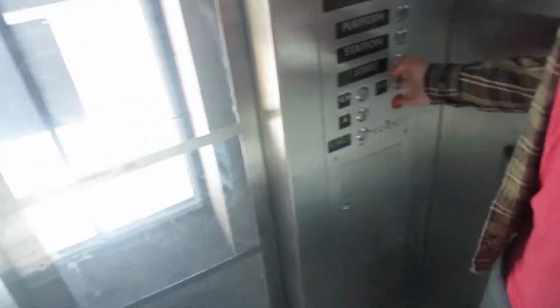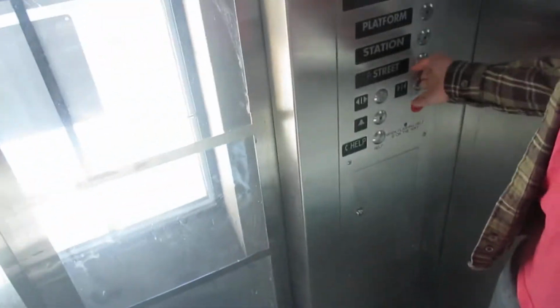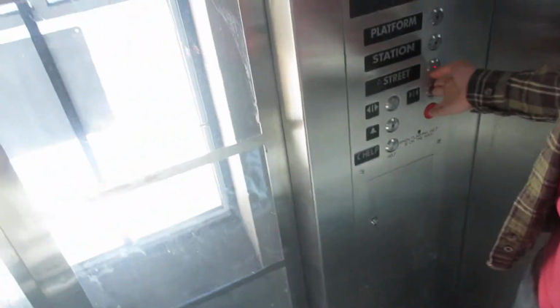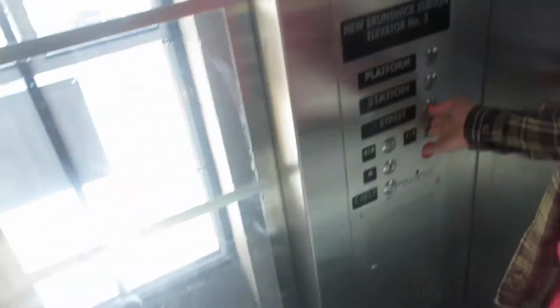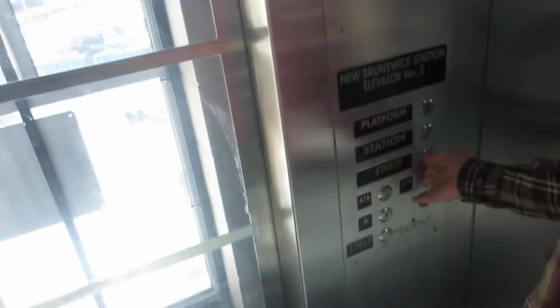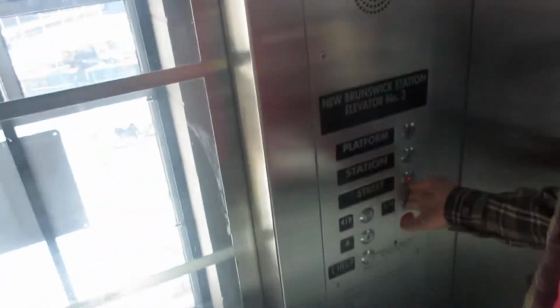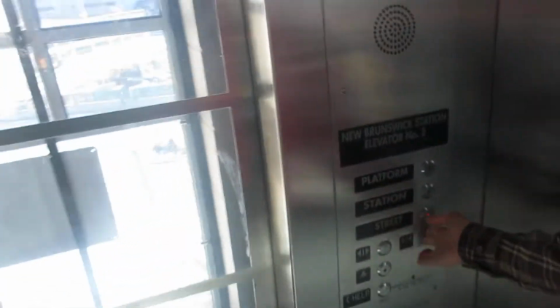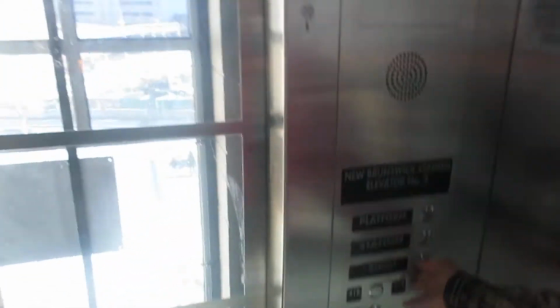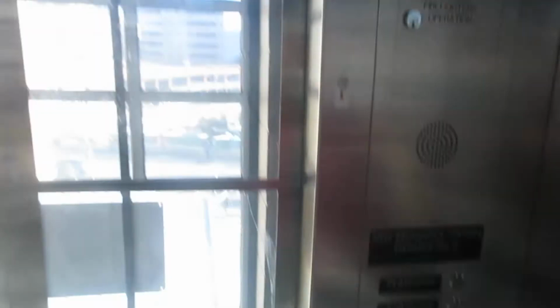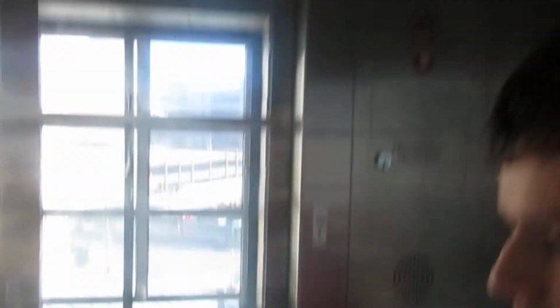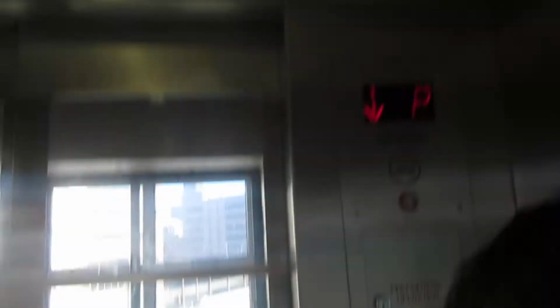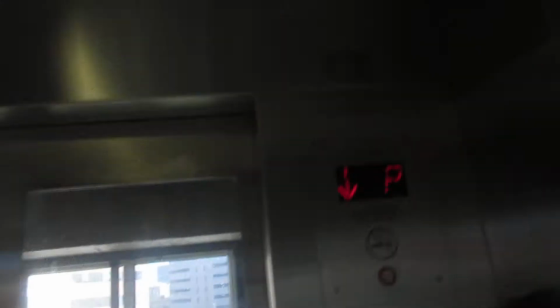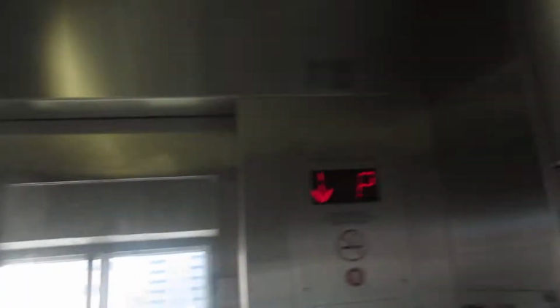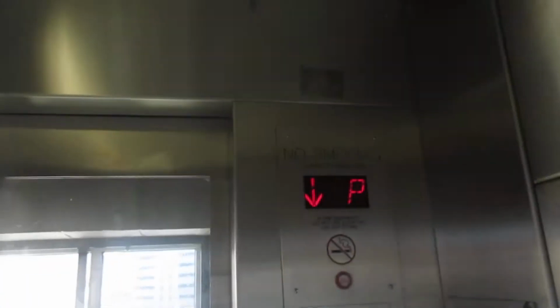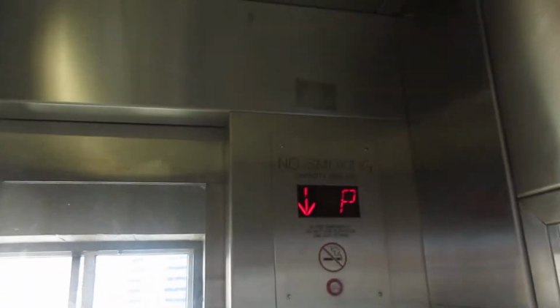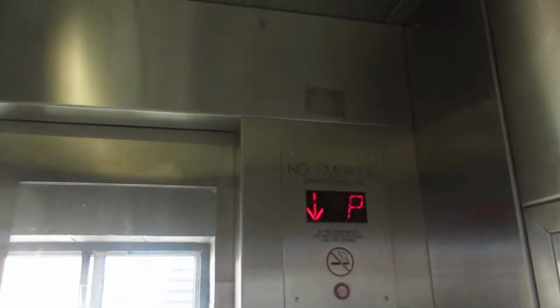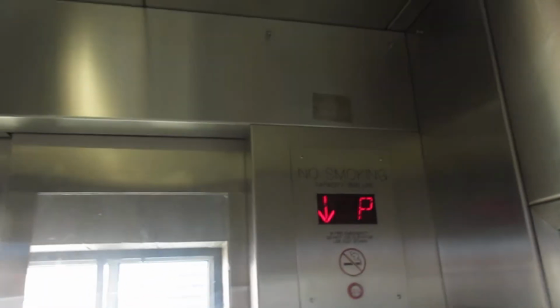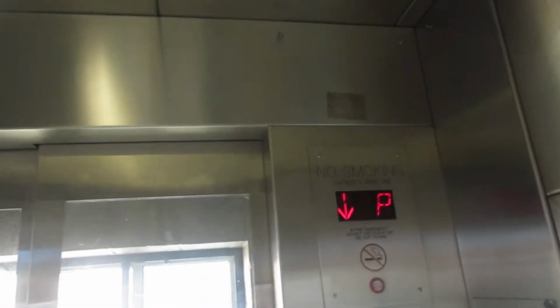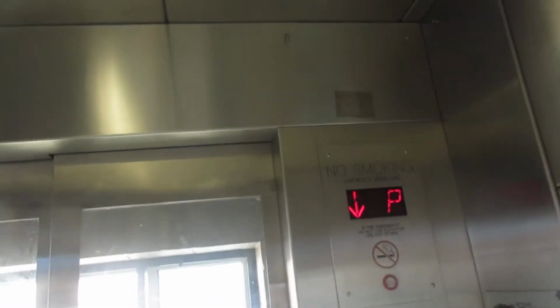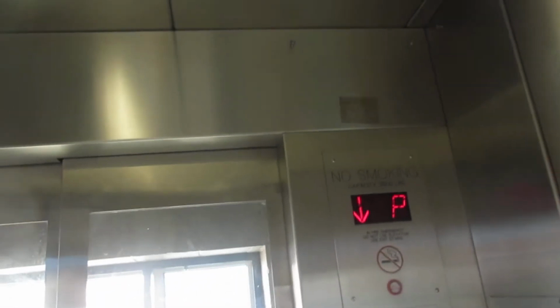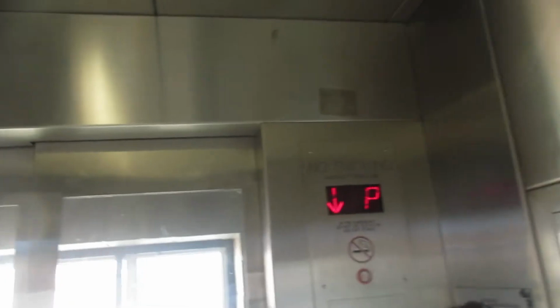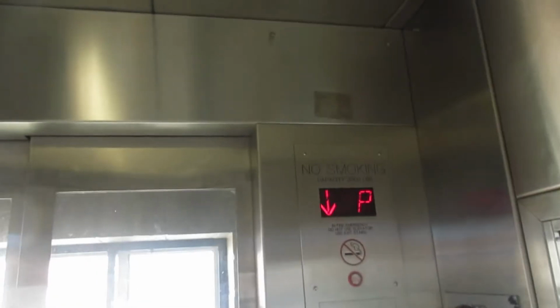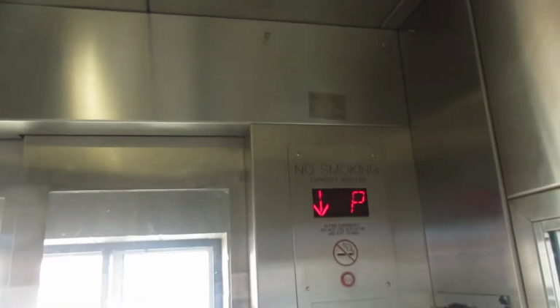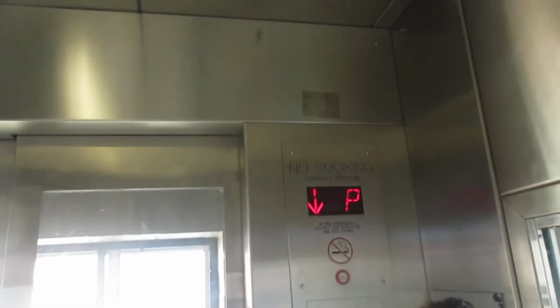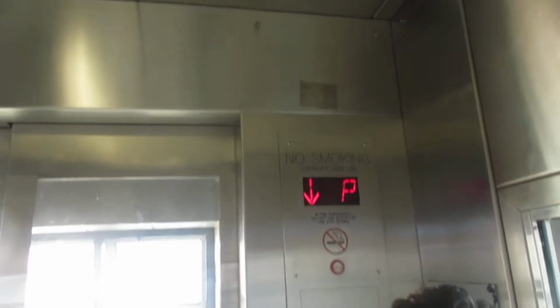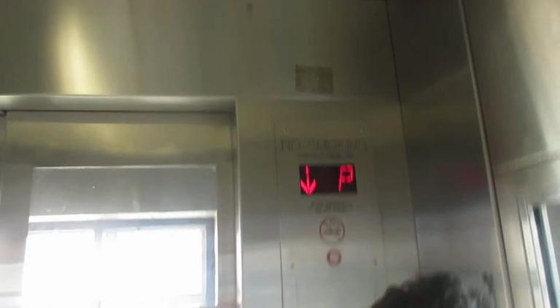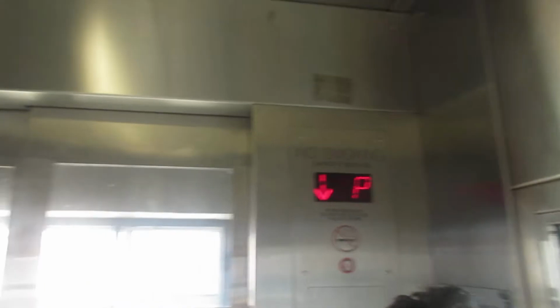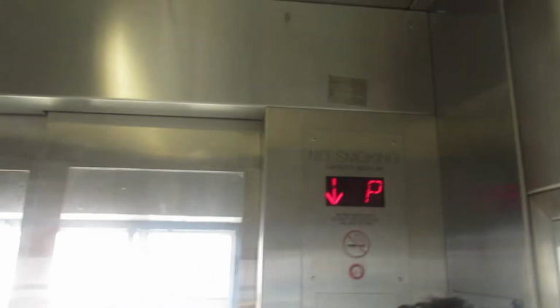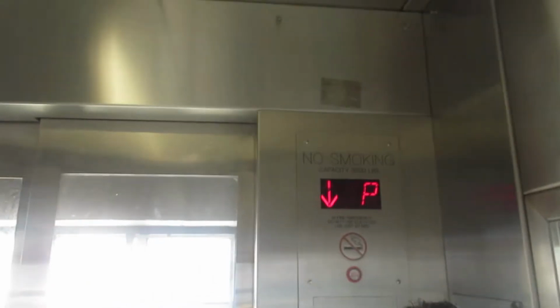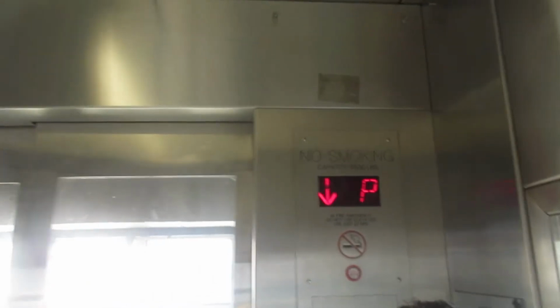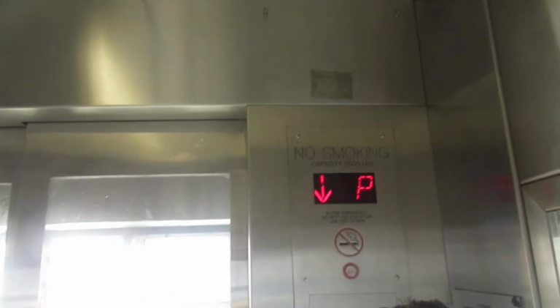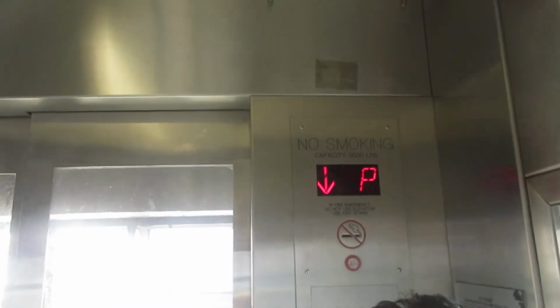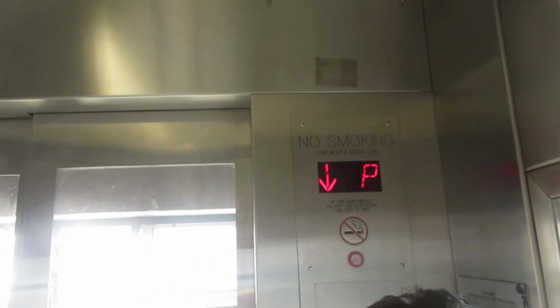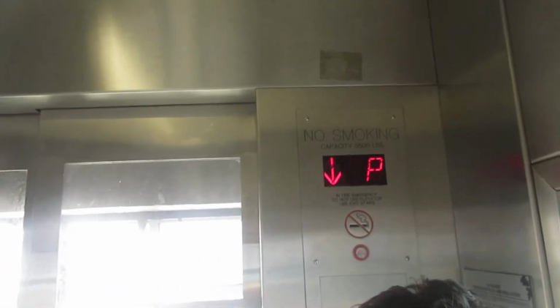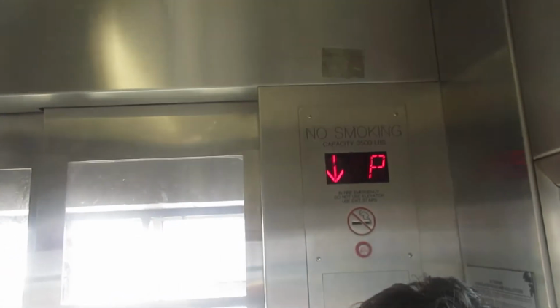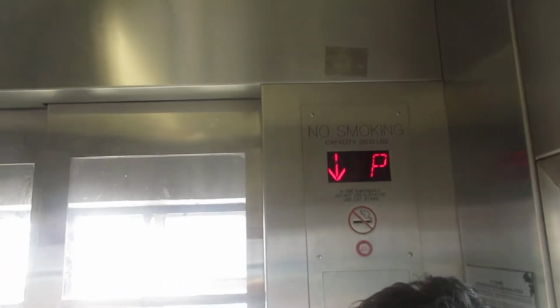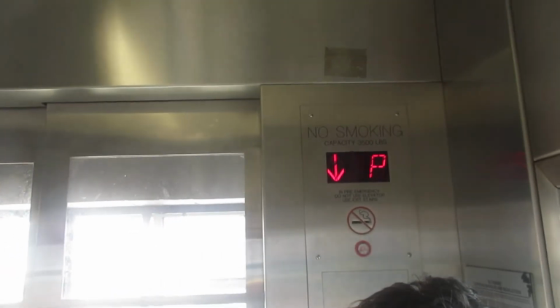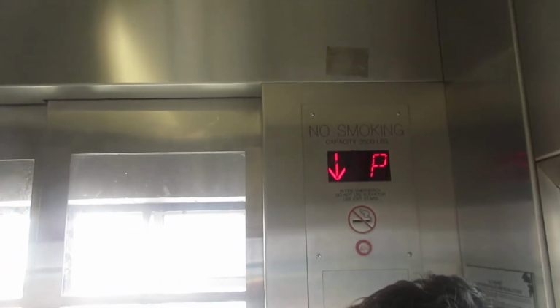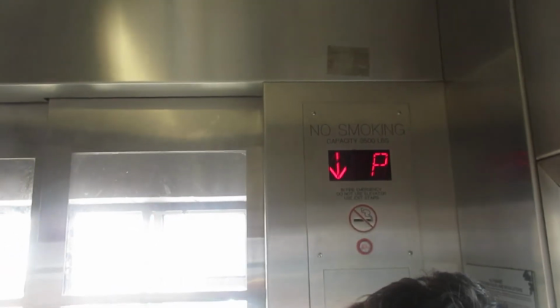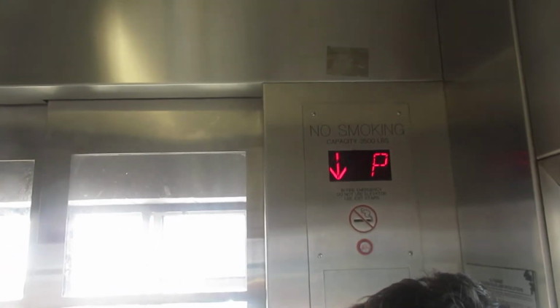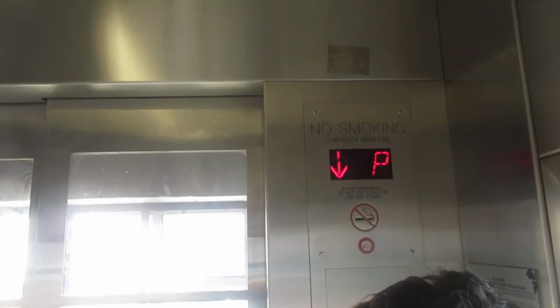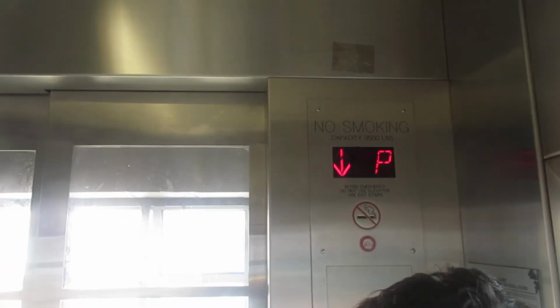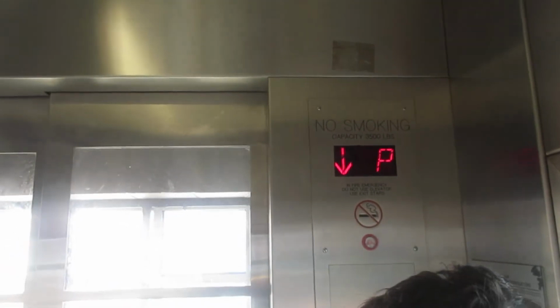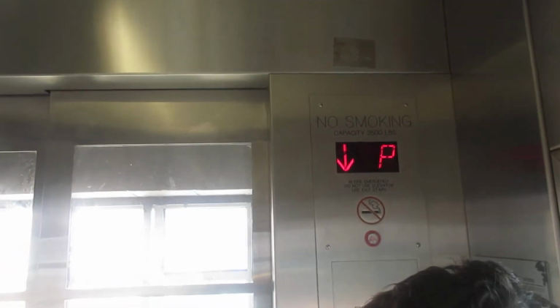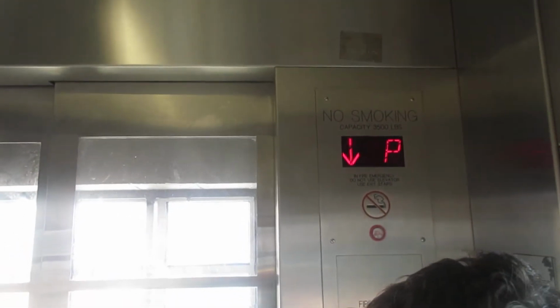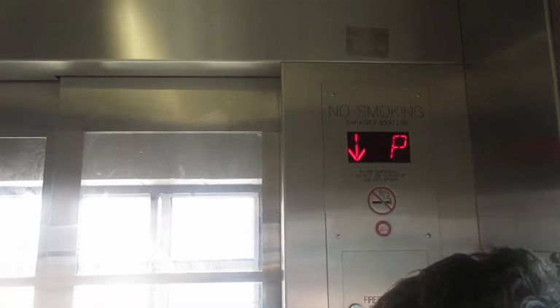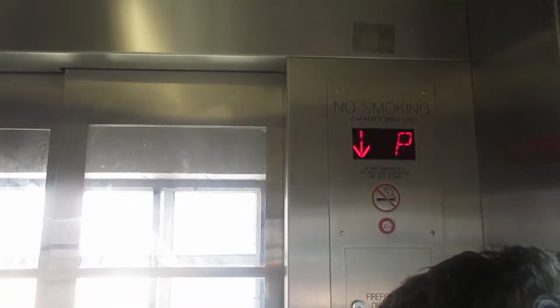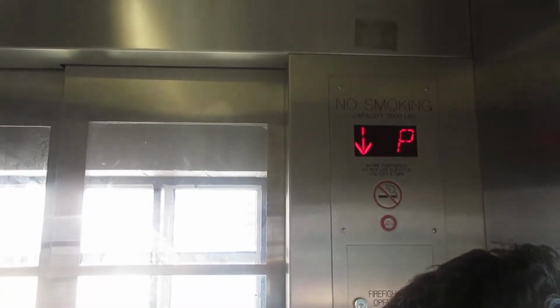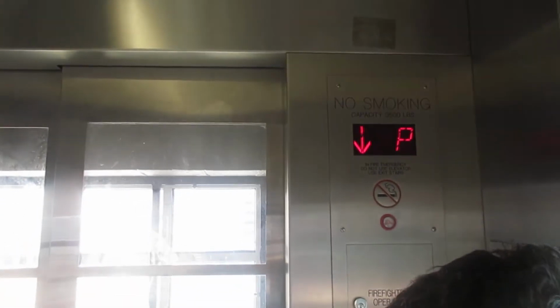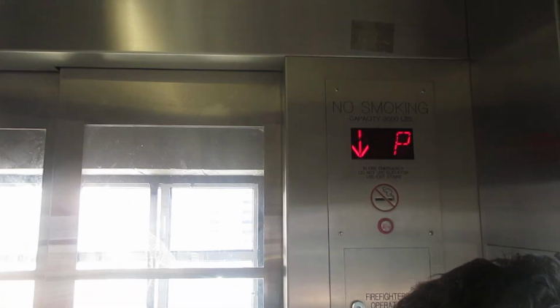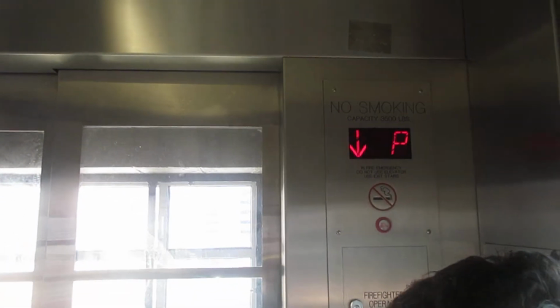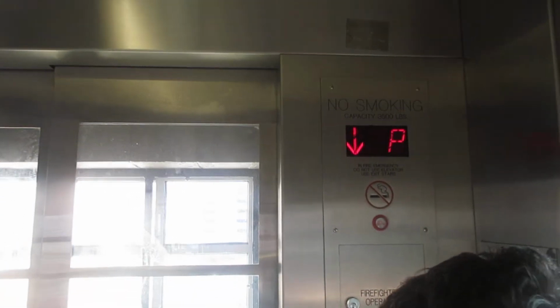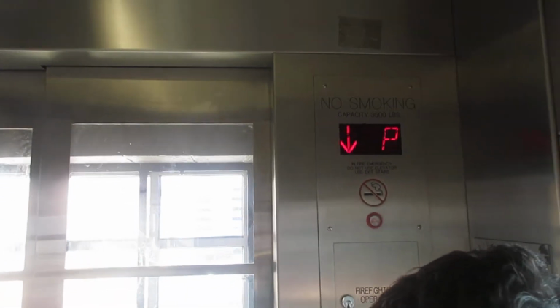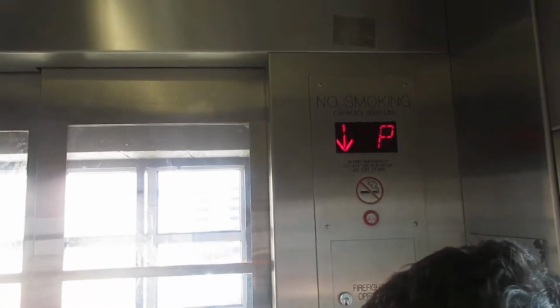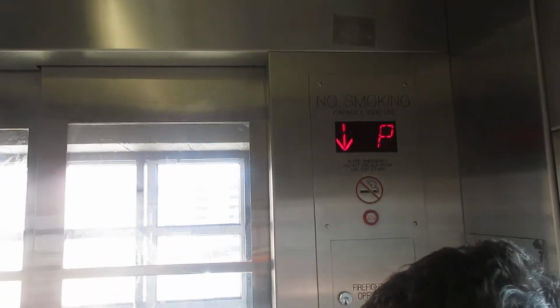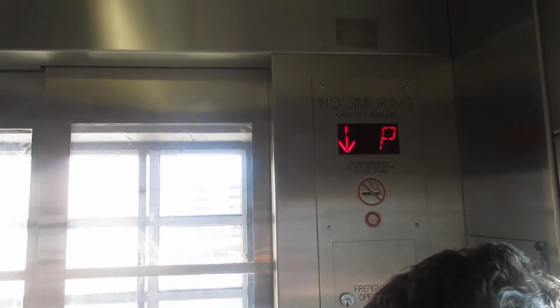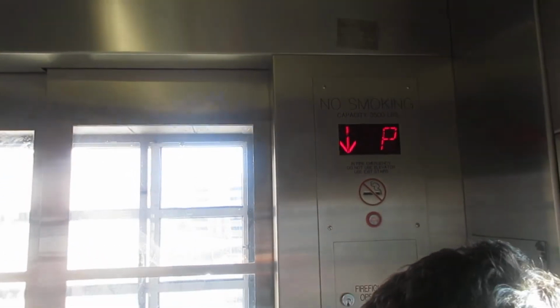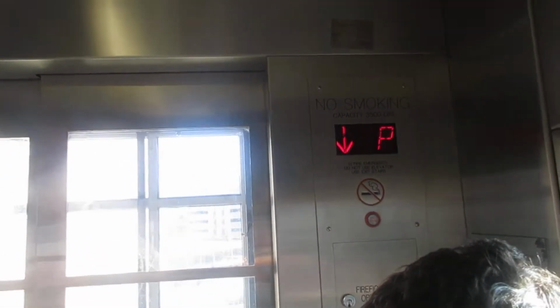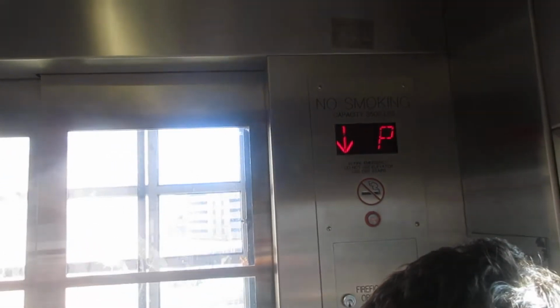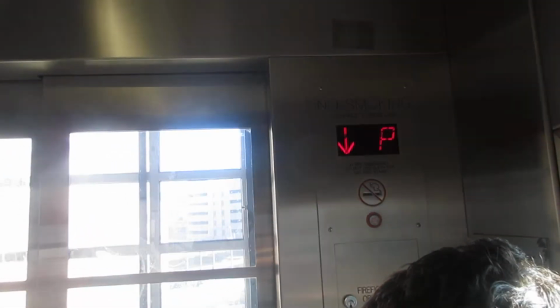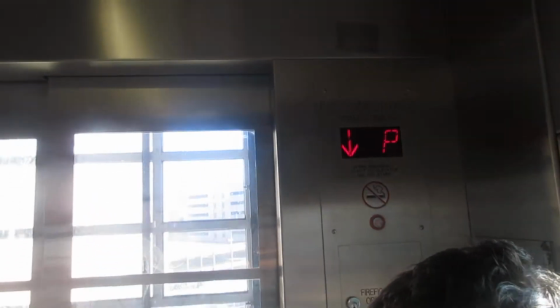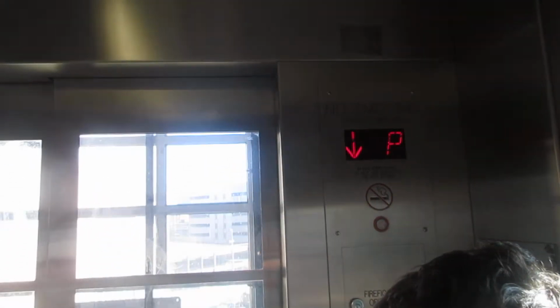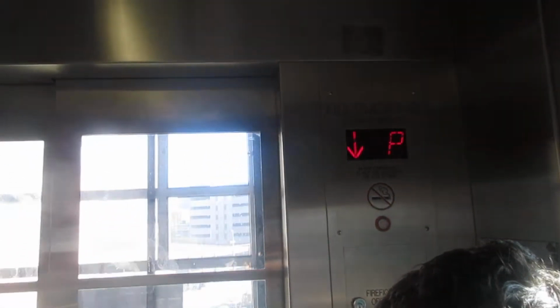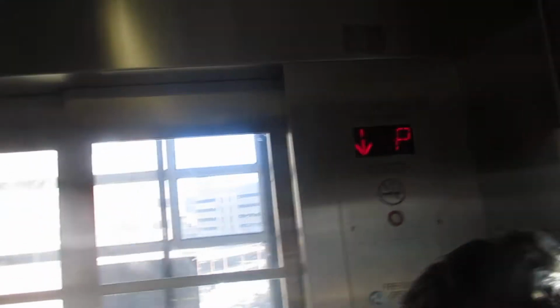All right, so this is the elevator to the New York bound platform at the New Jersey Transit Station in New Brunswick, New Jersey.